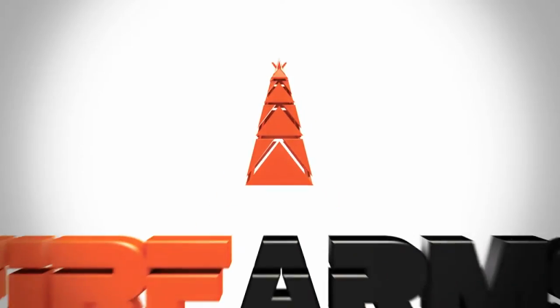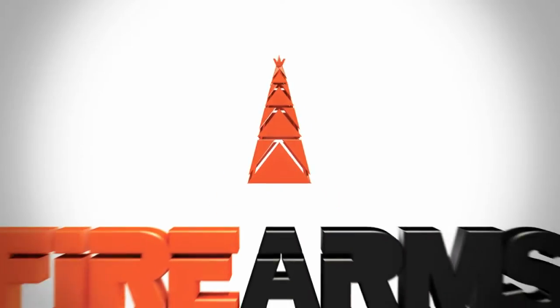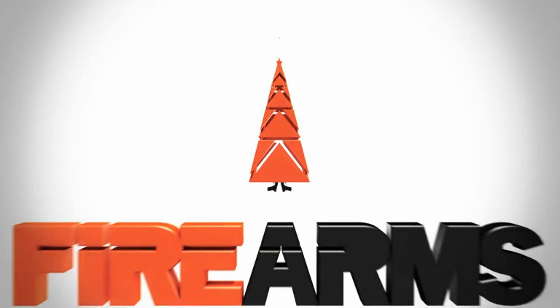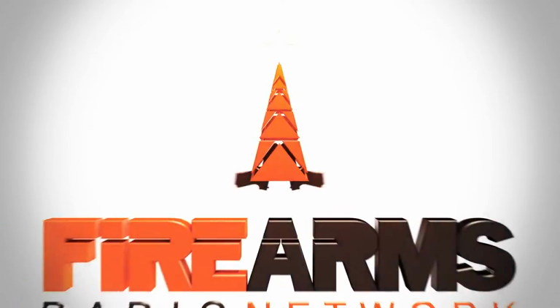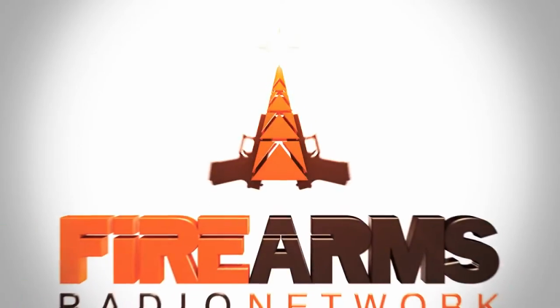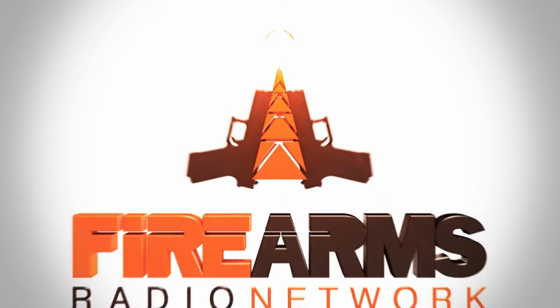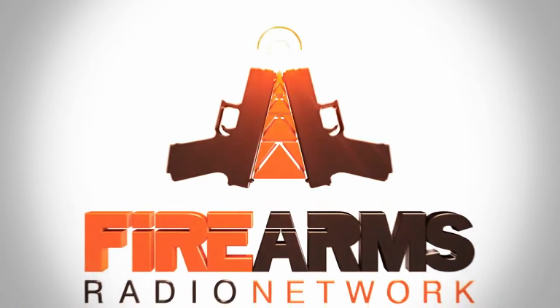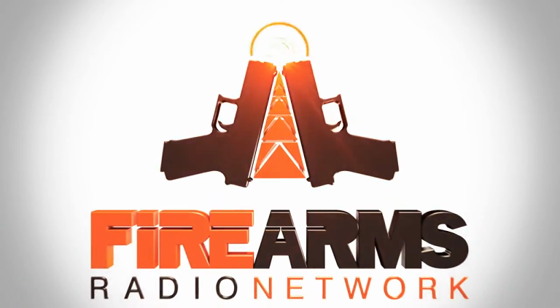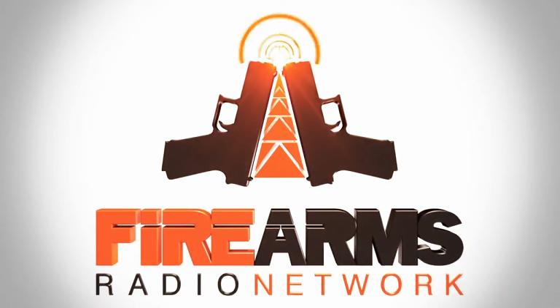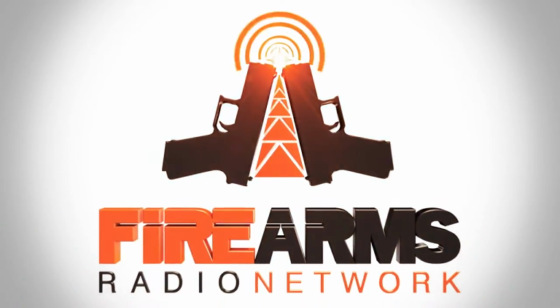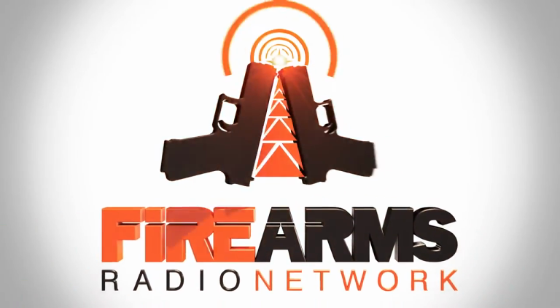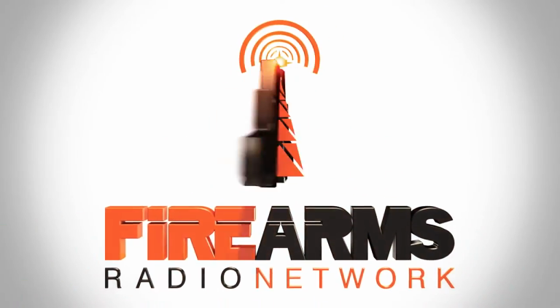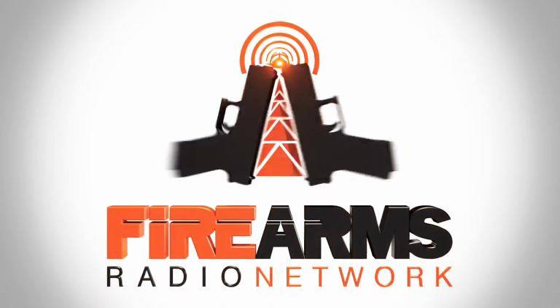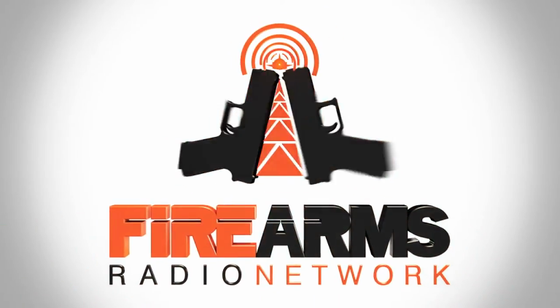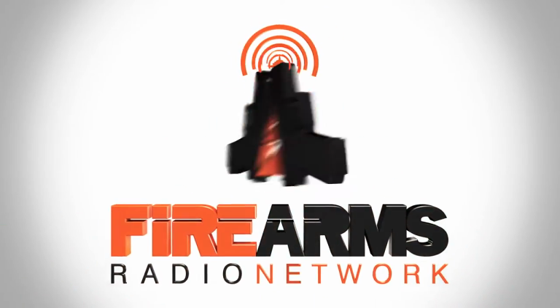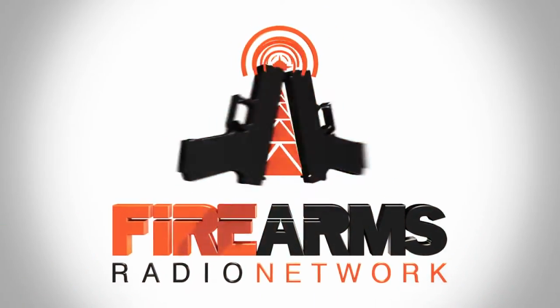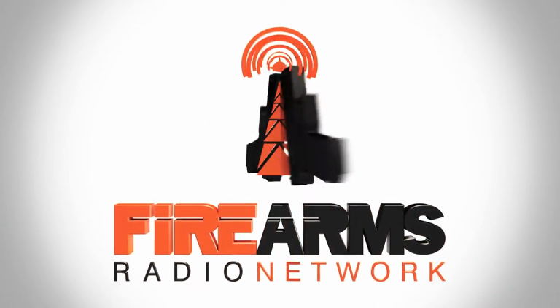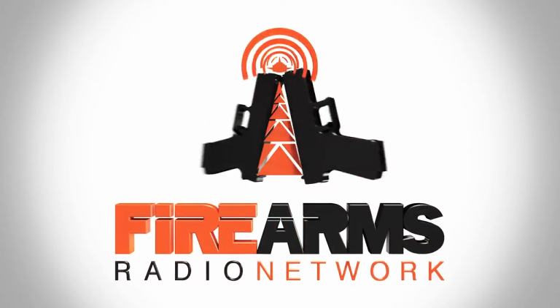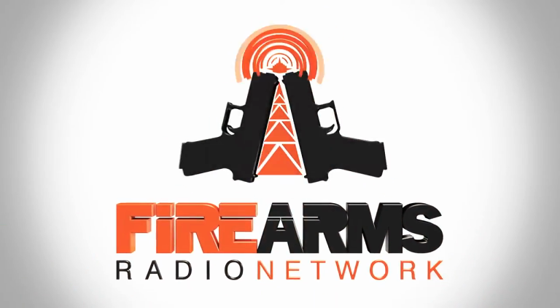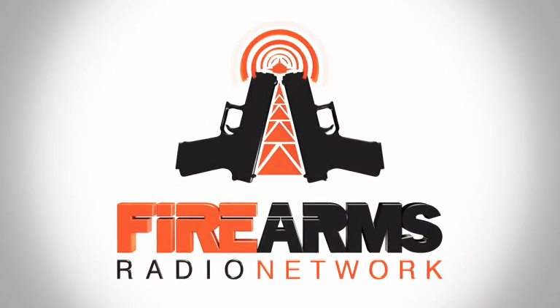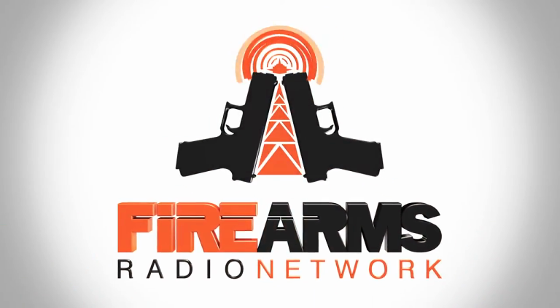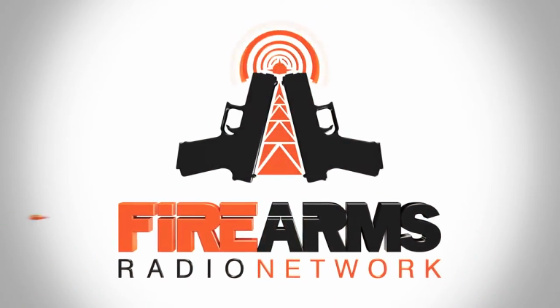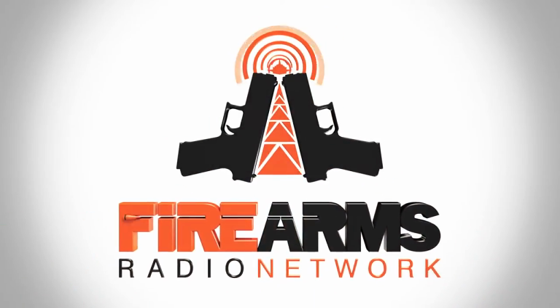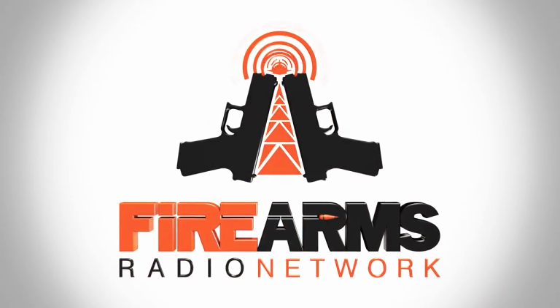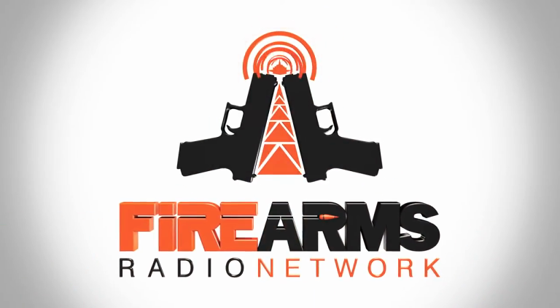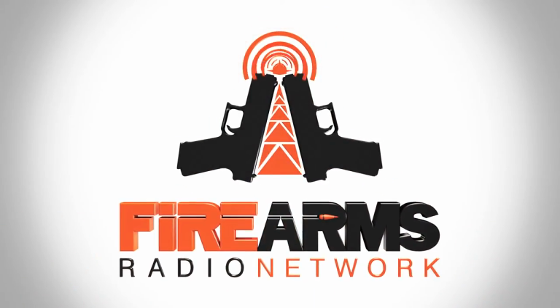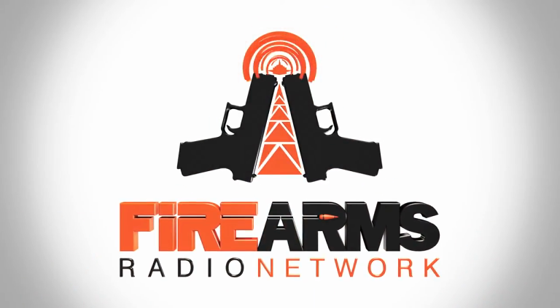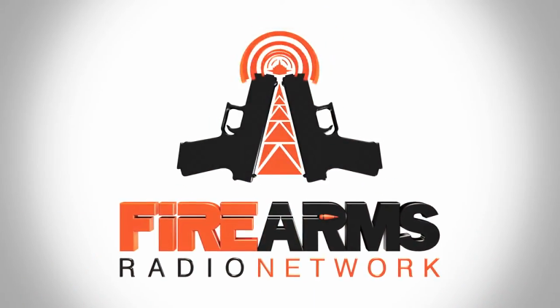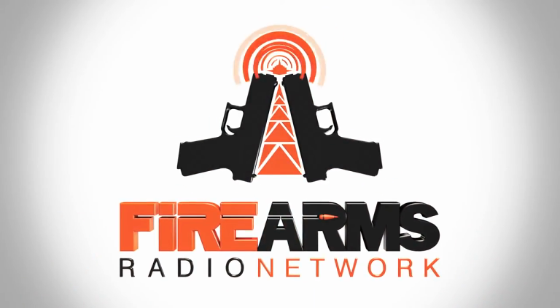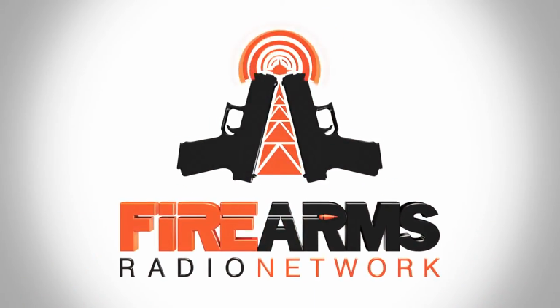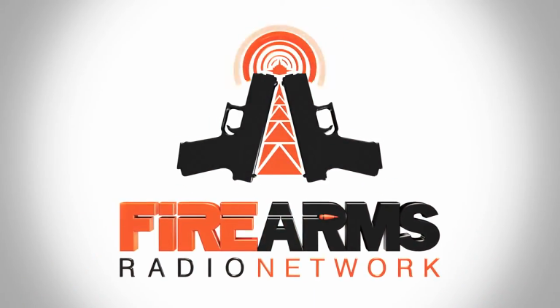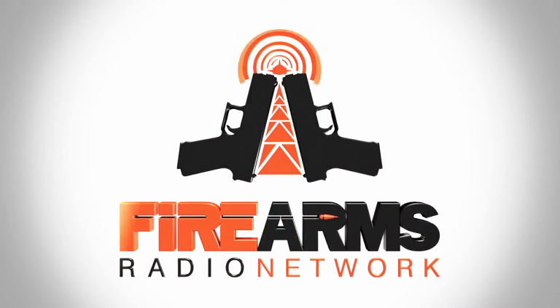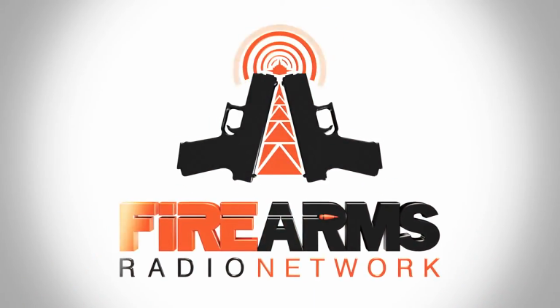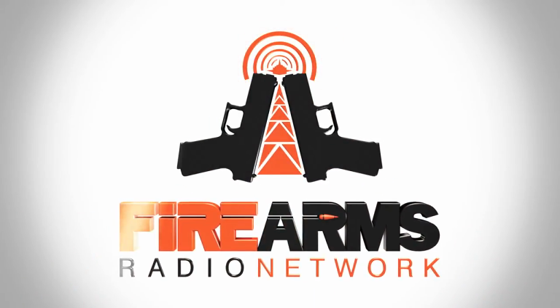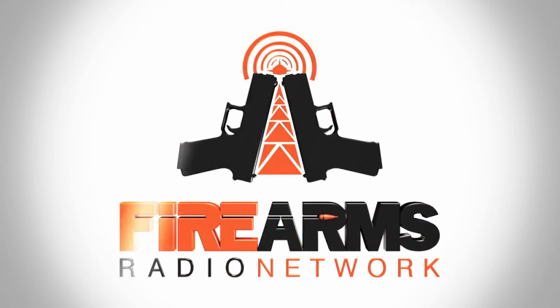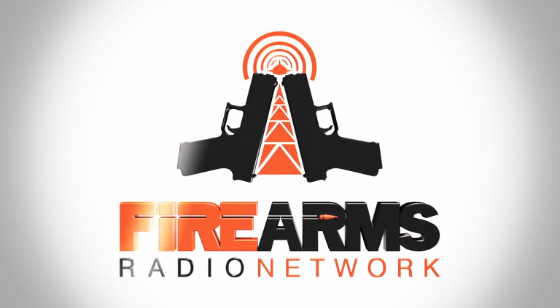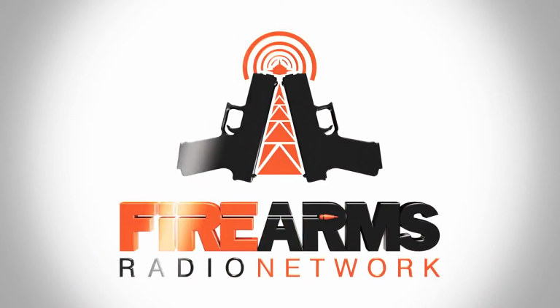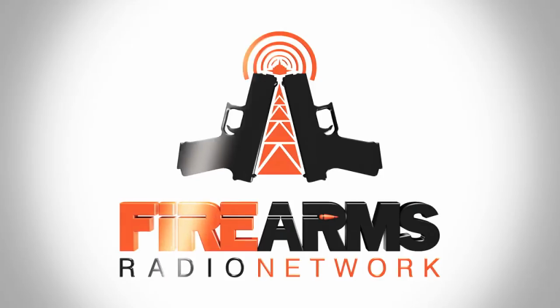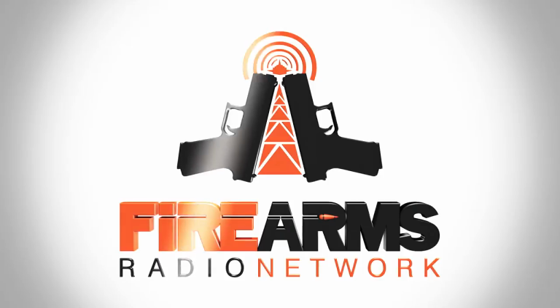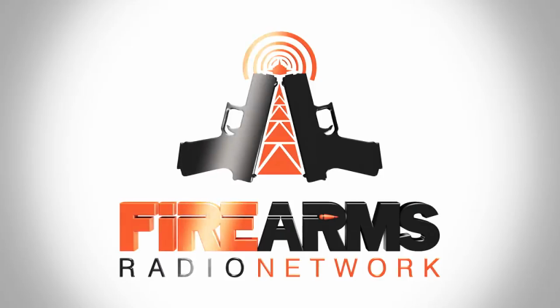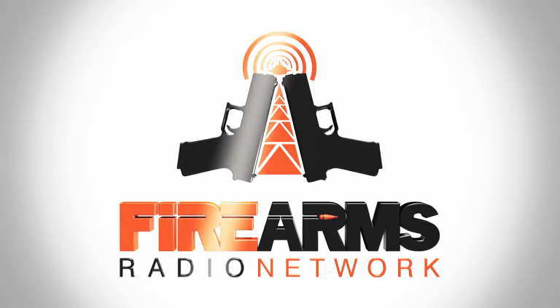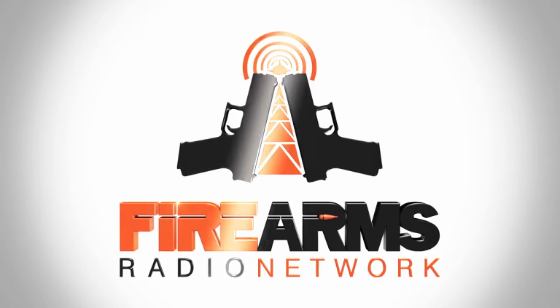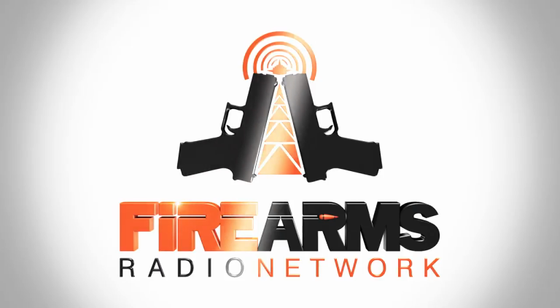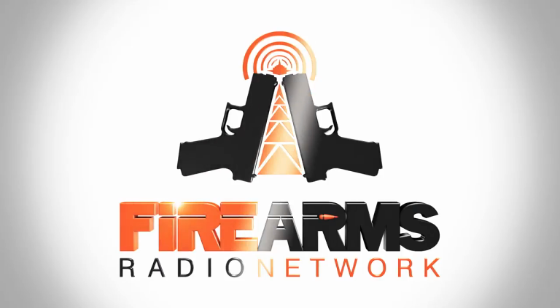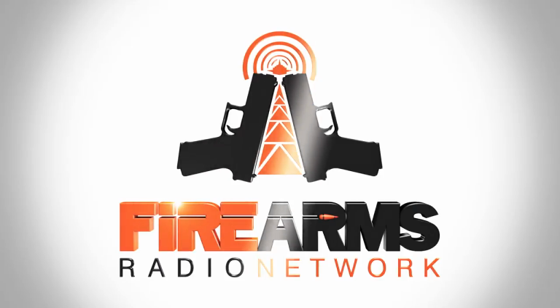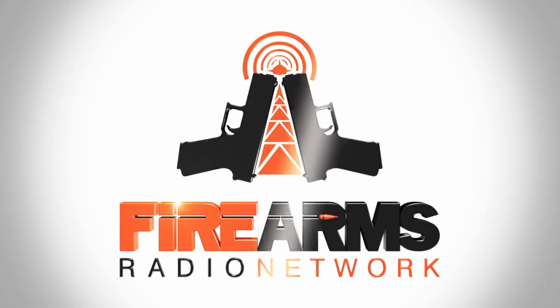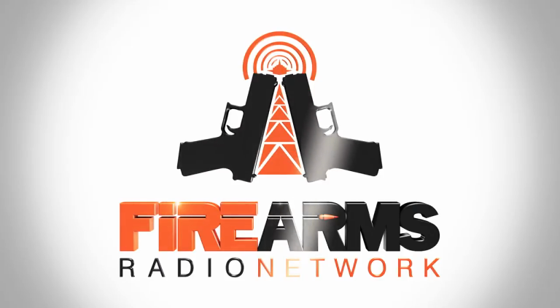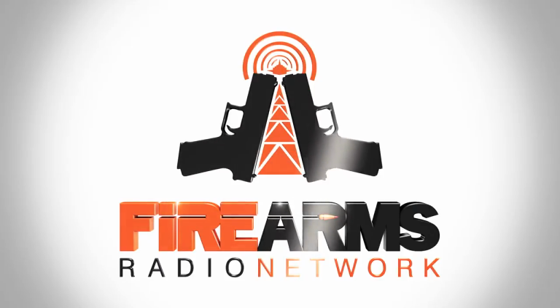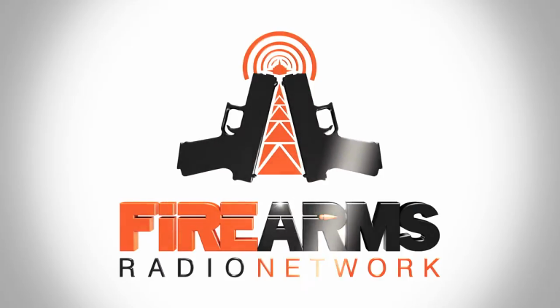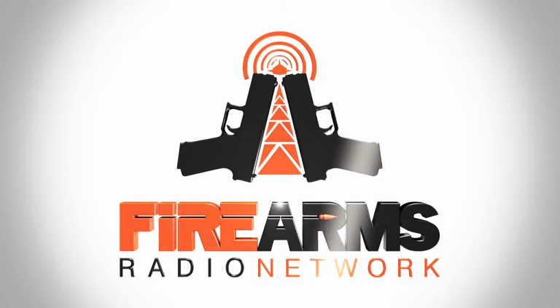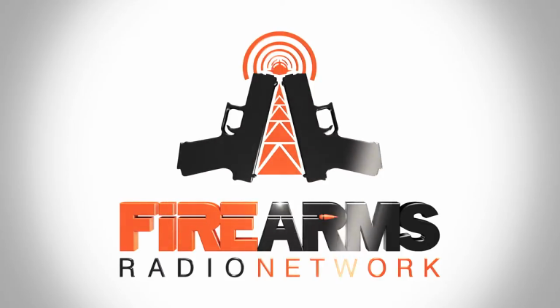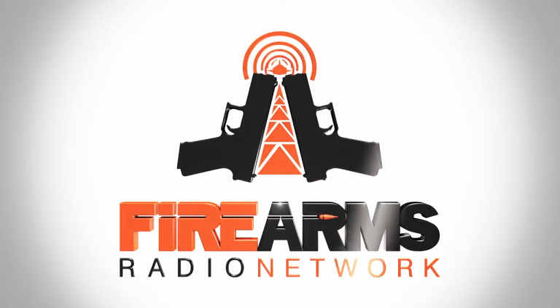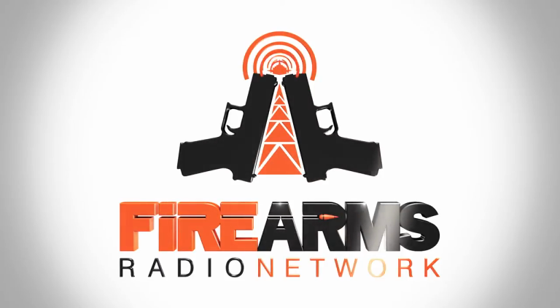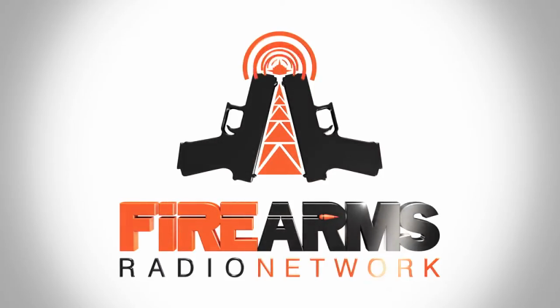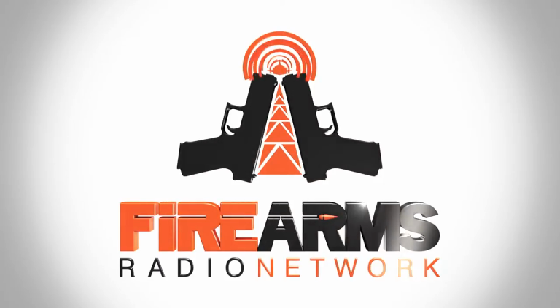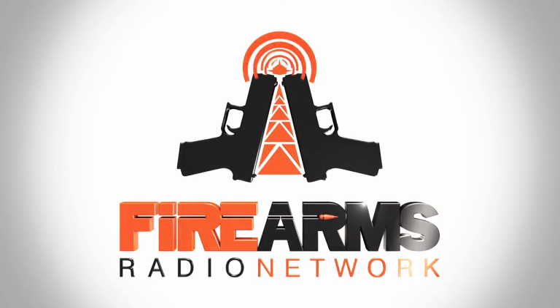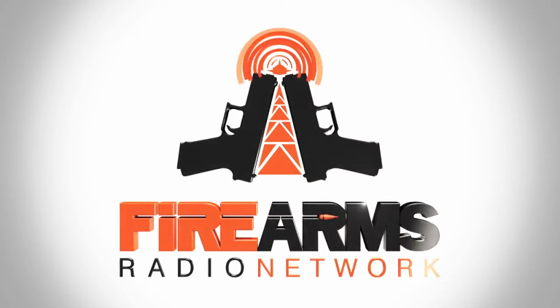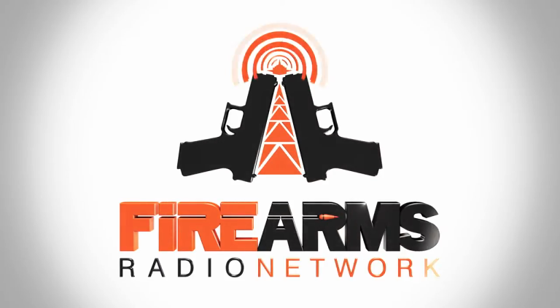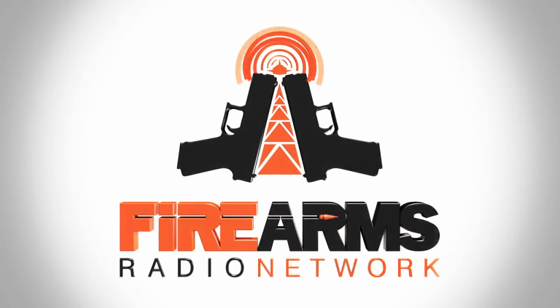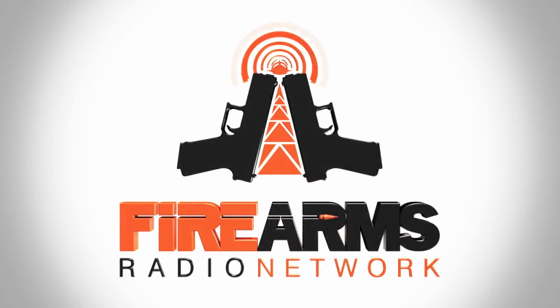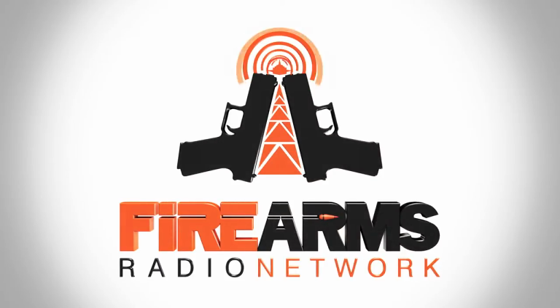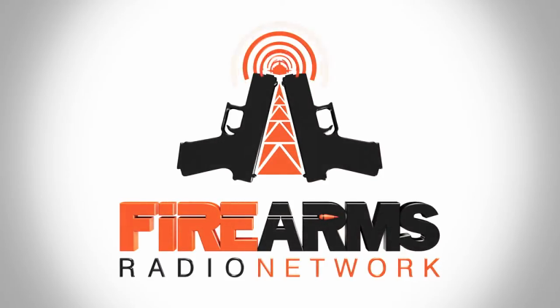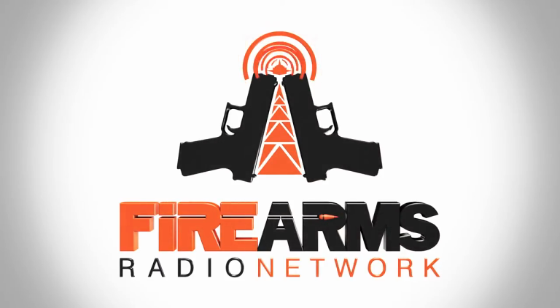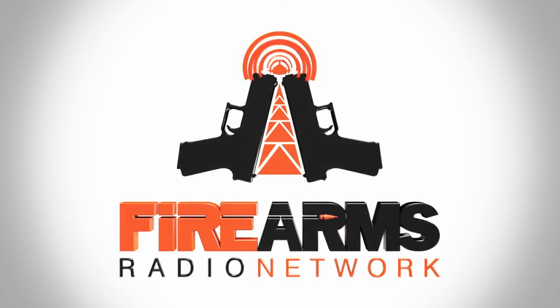Broadcast for shooters, hunters, and gun enthusiasts, this is the Firearms Radio Network.